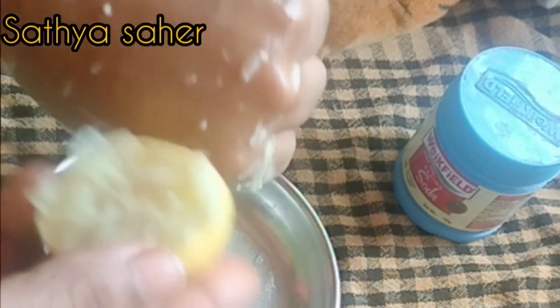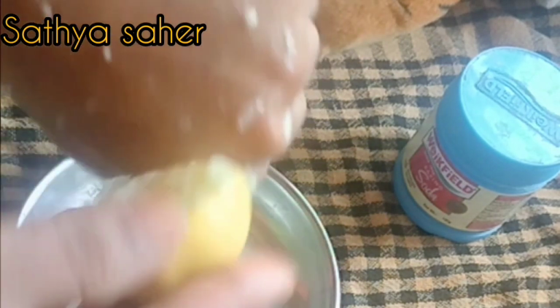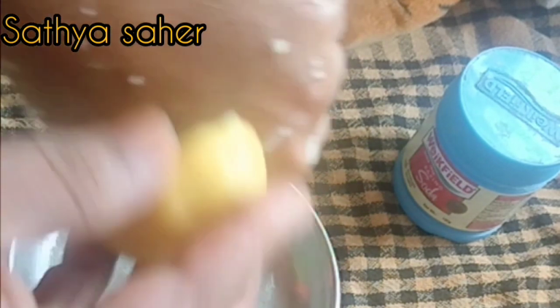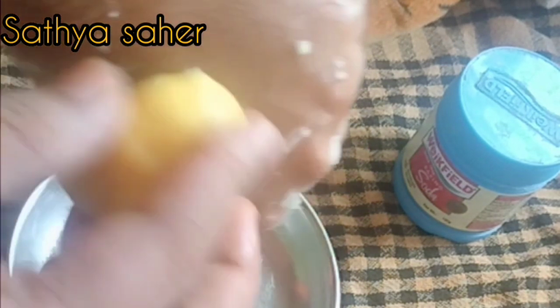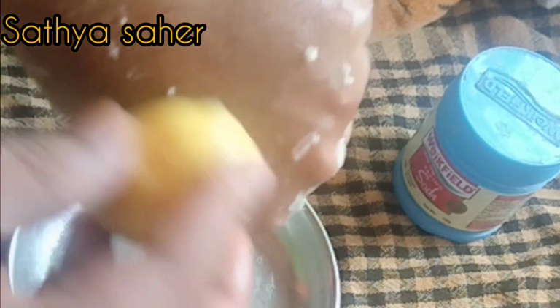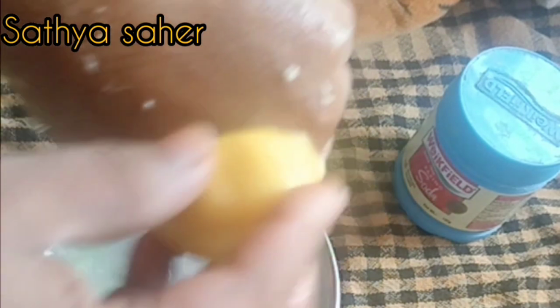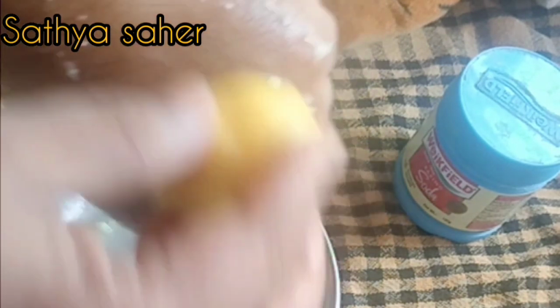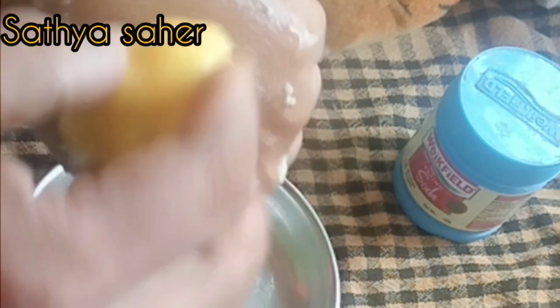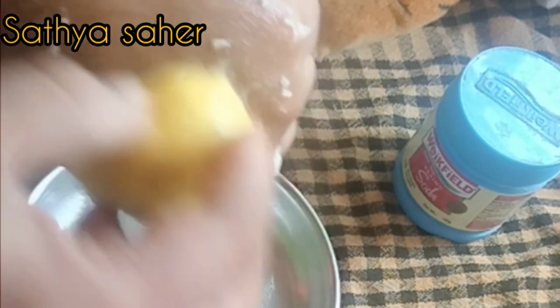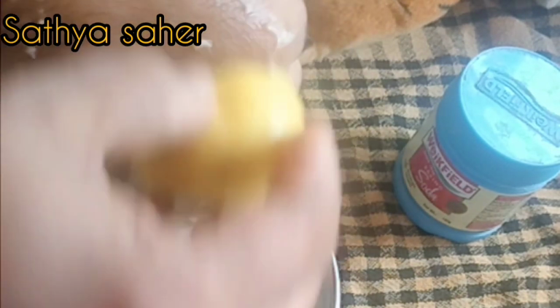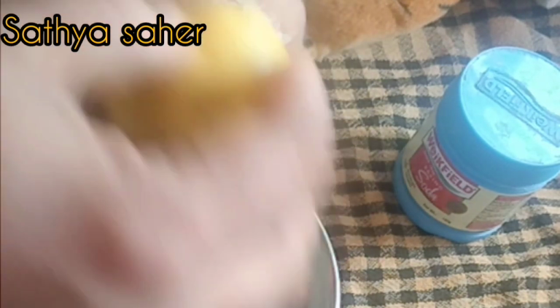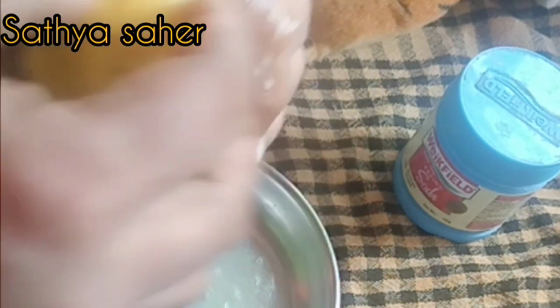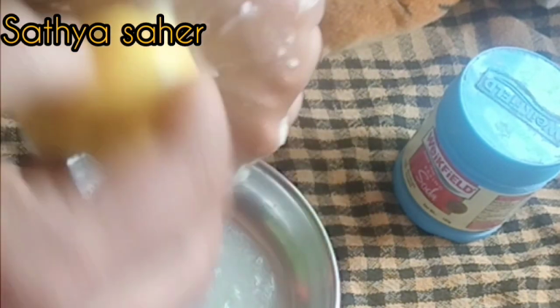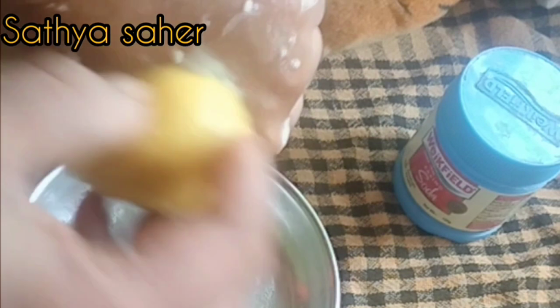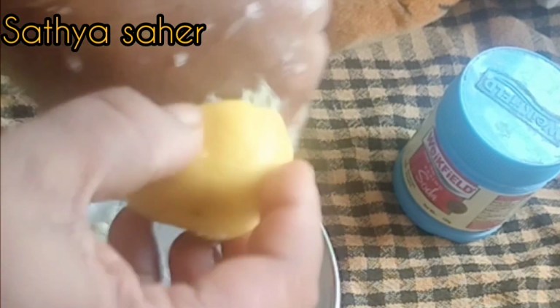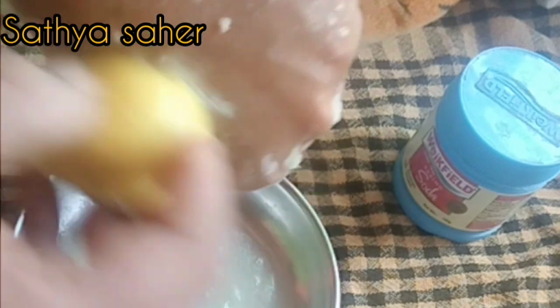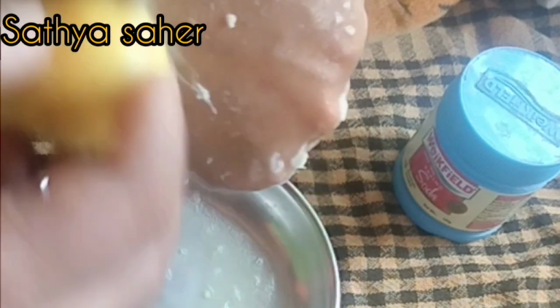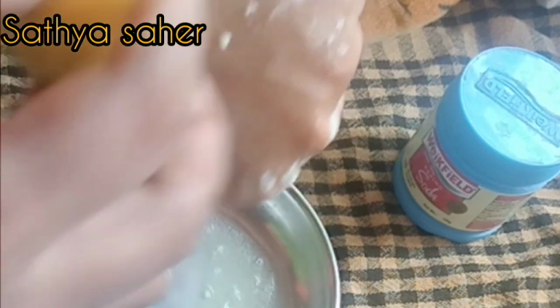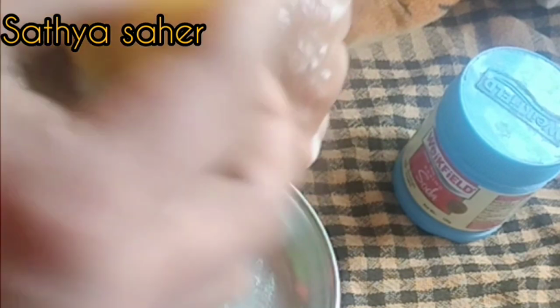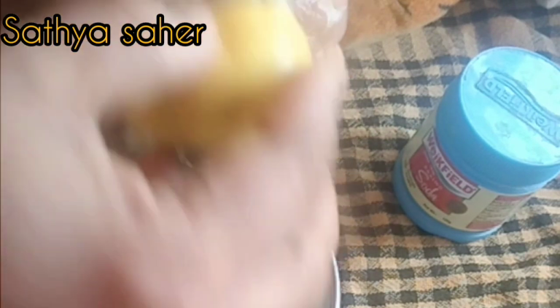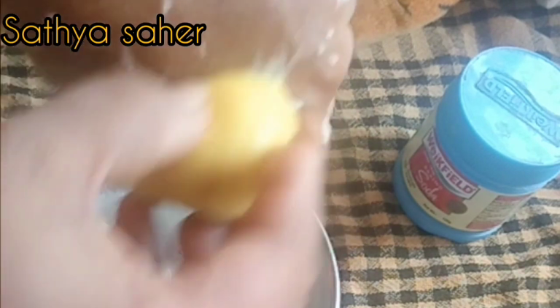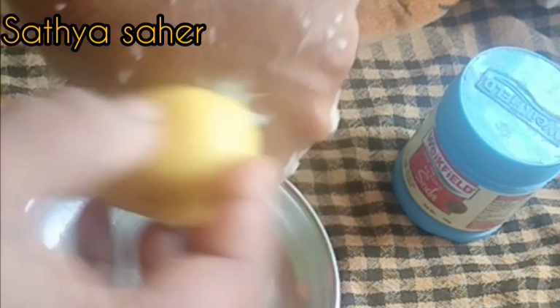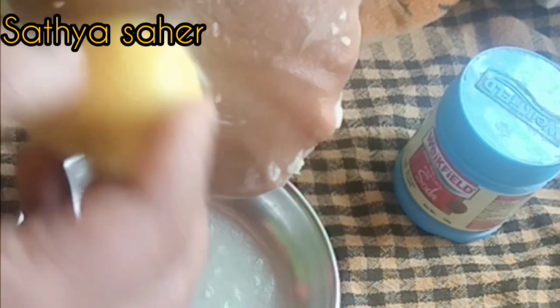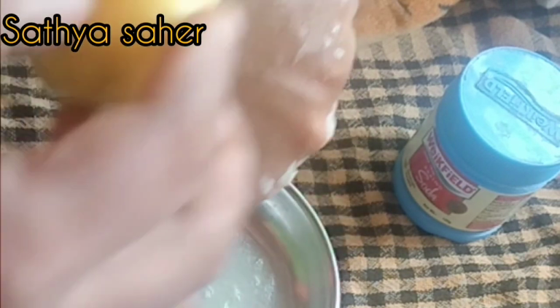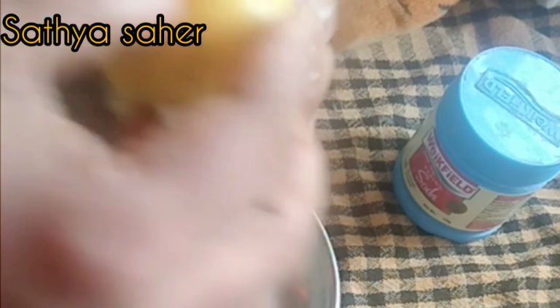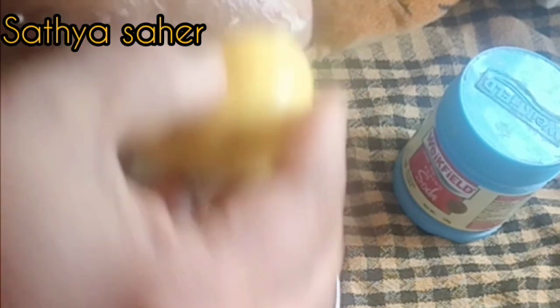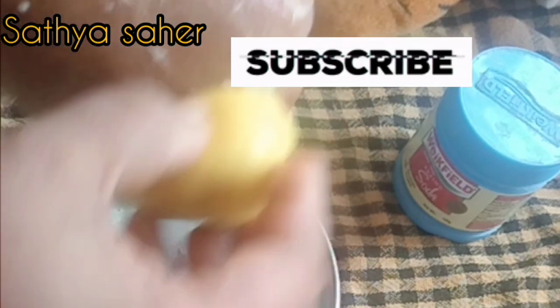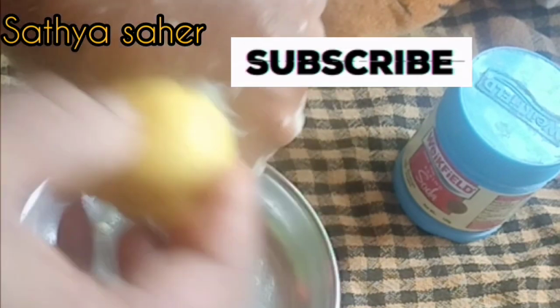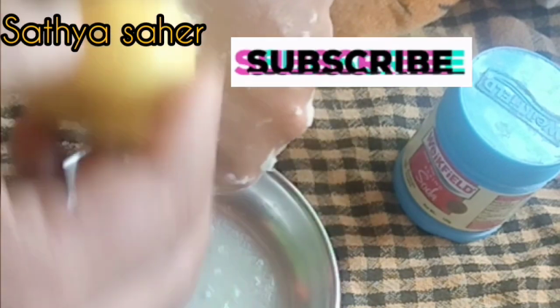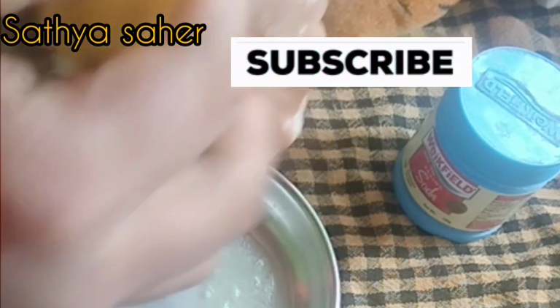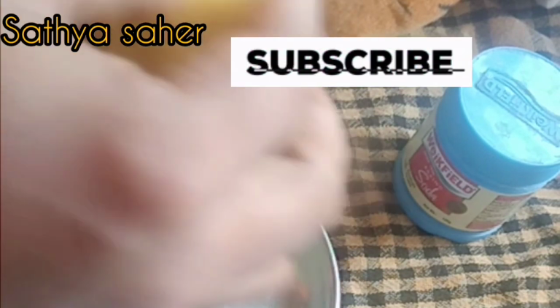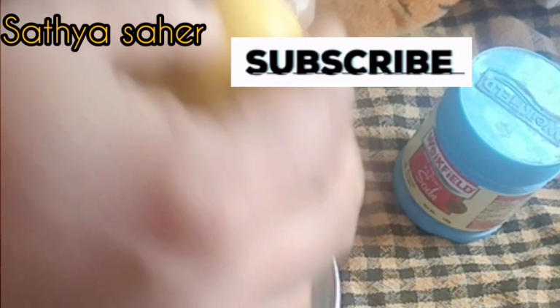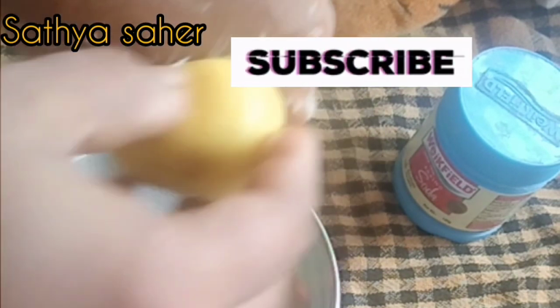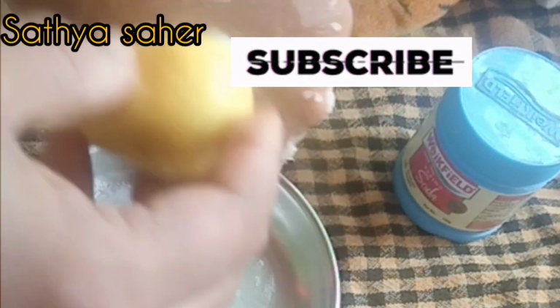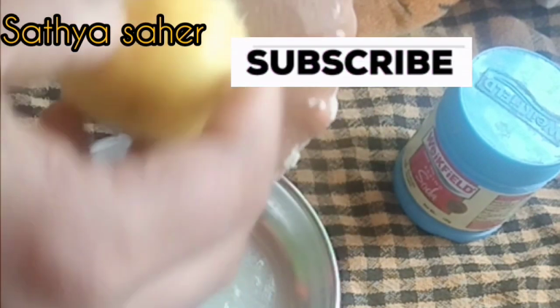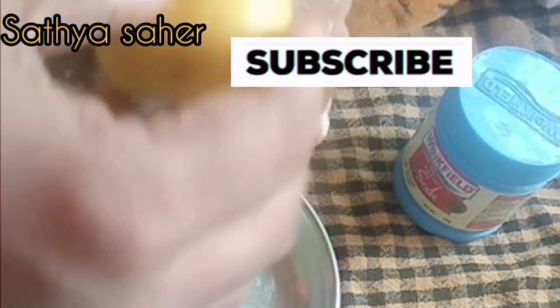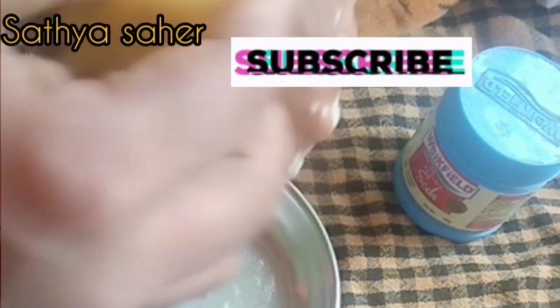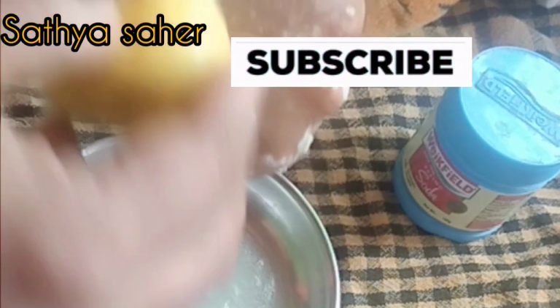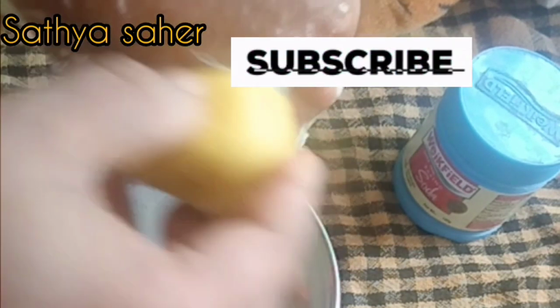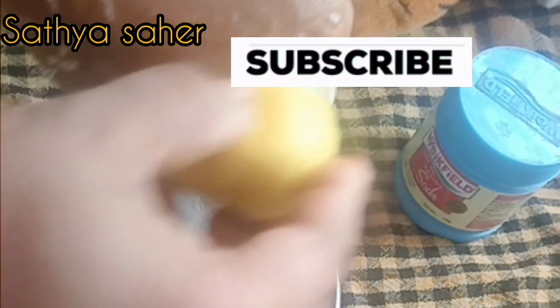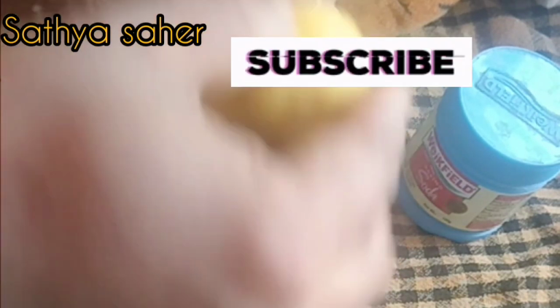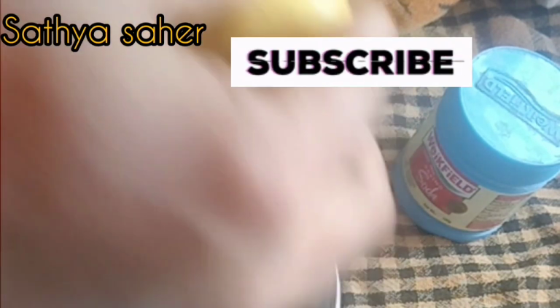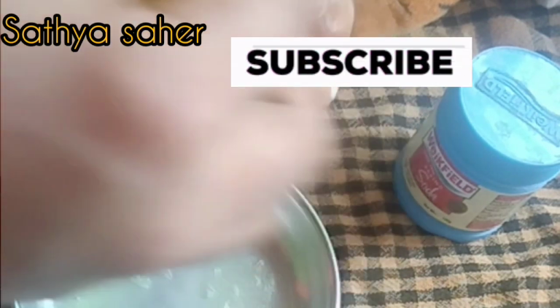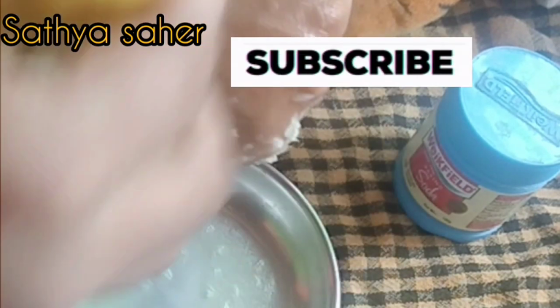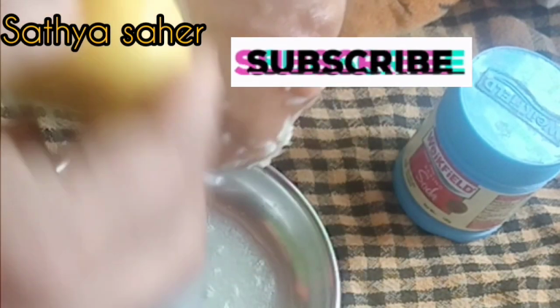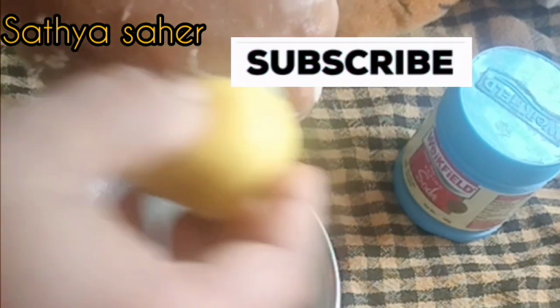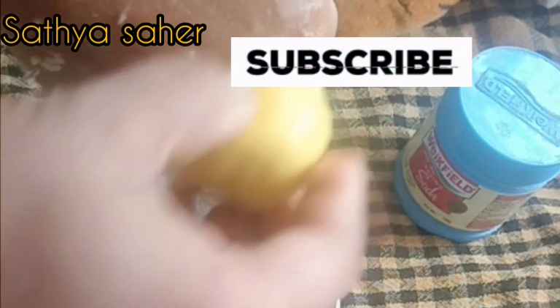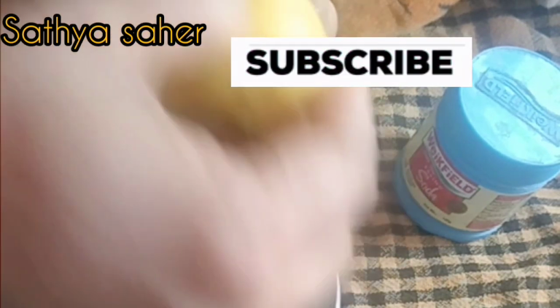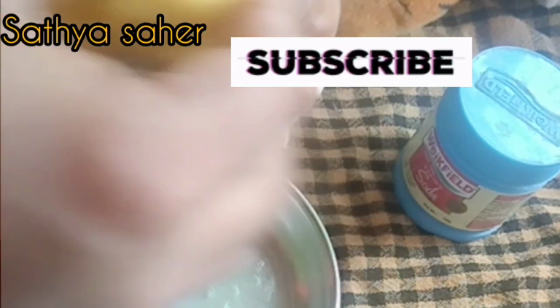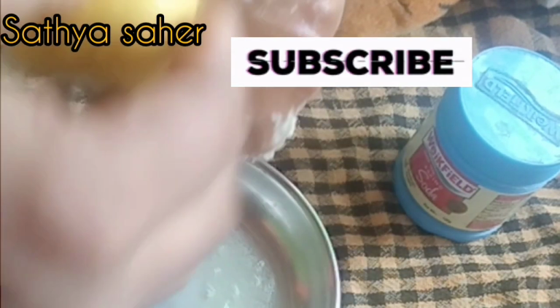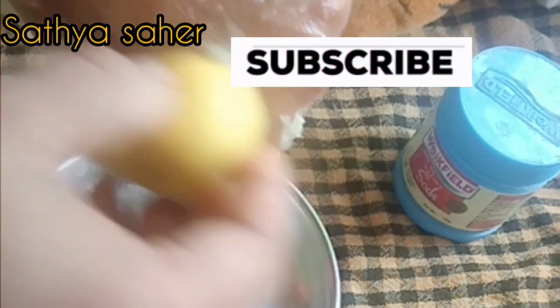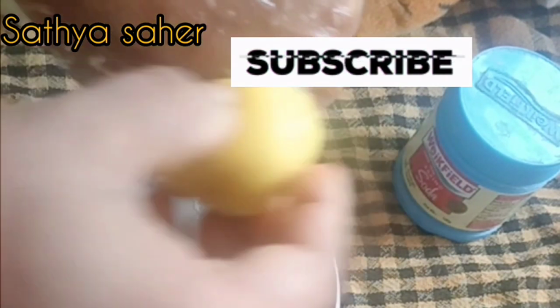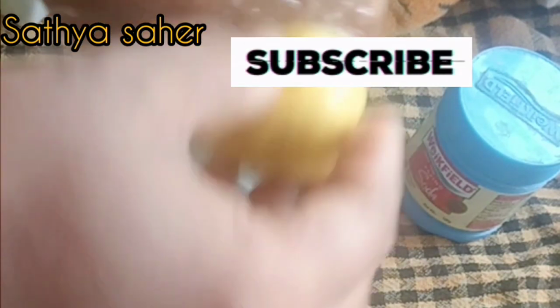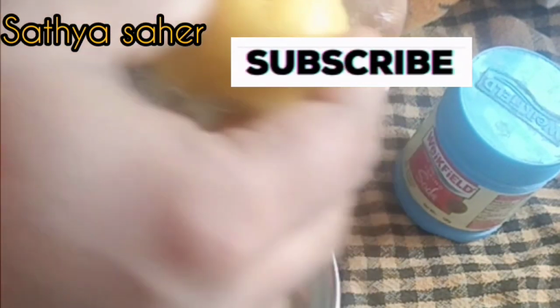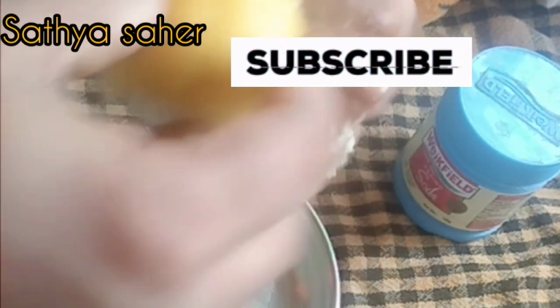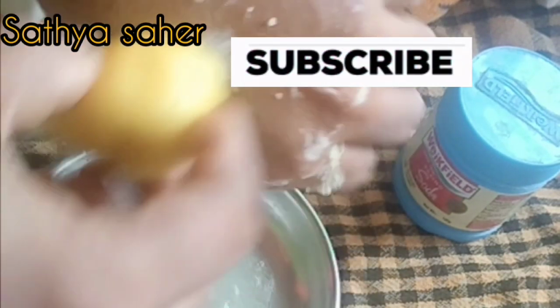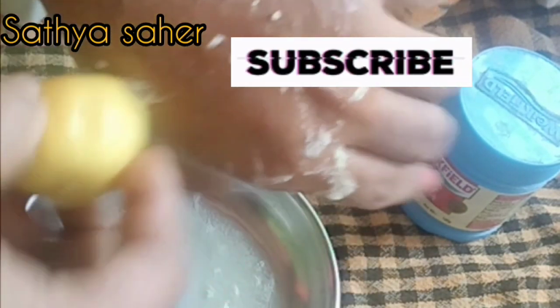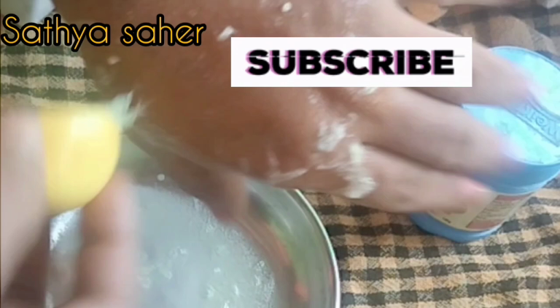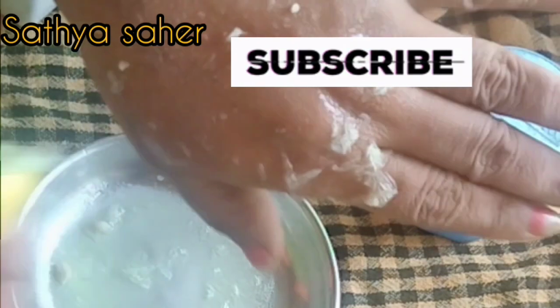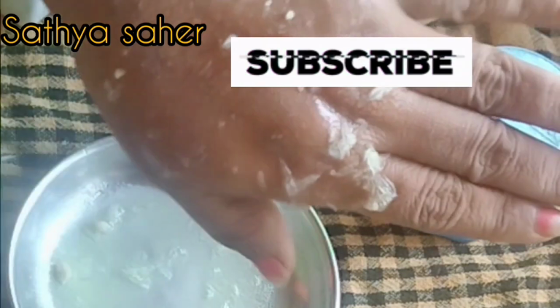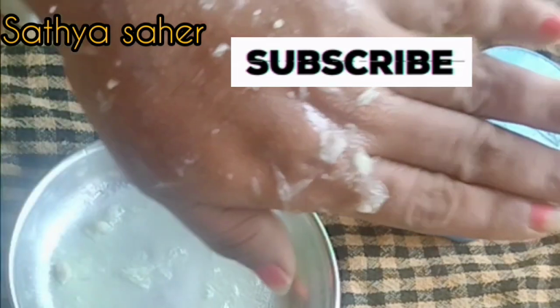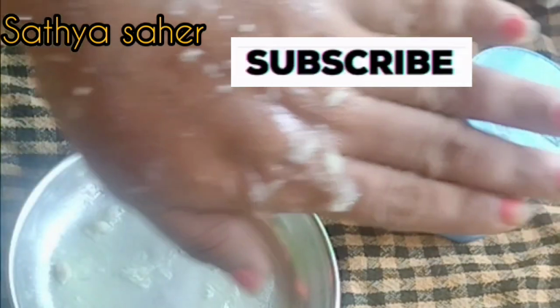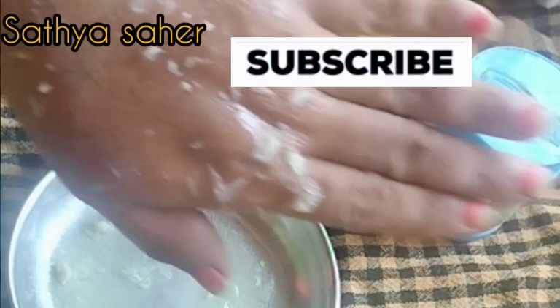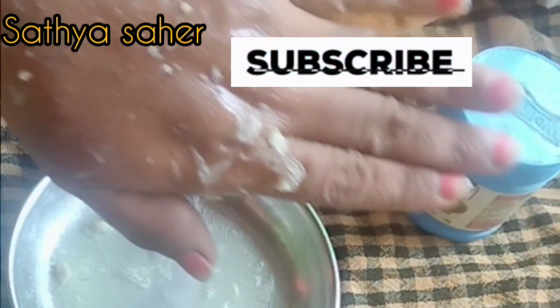Please like this video. If you like this channel, please like this video. Thank you.